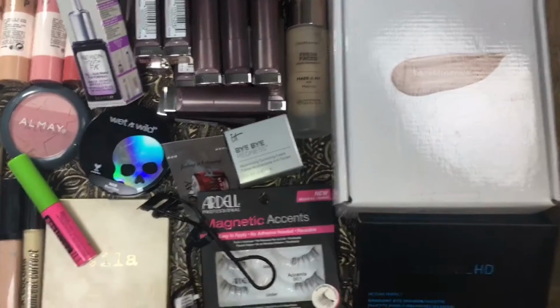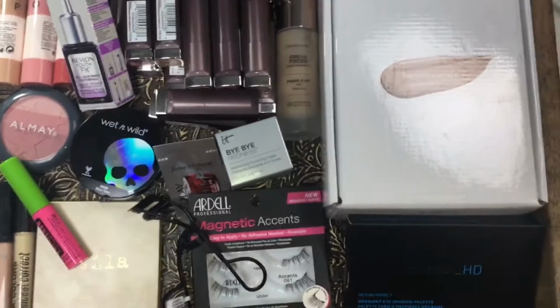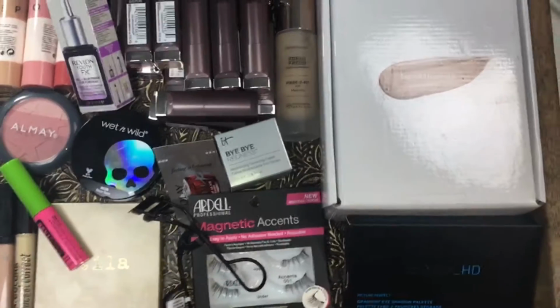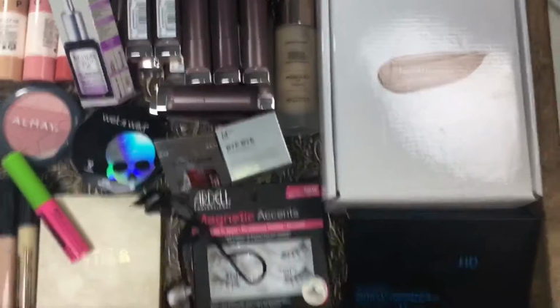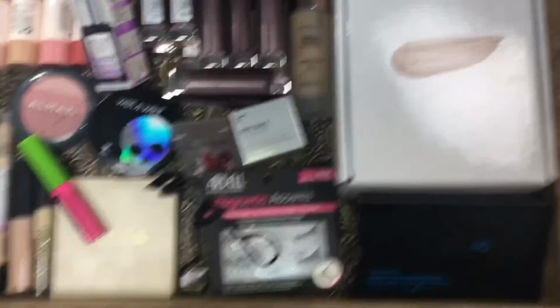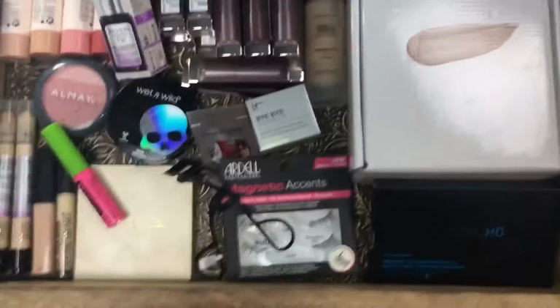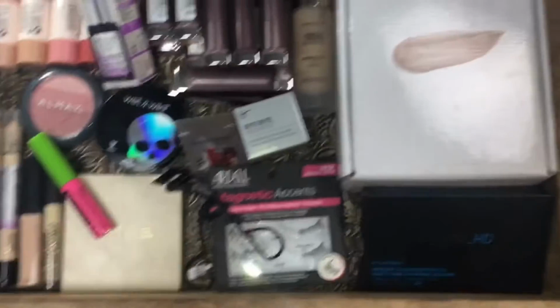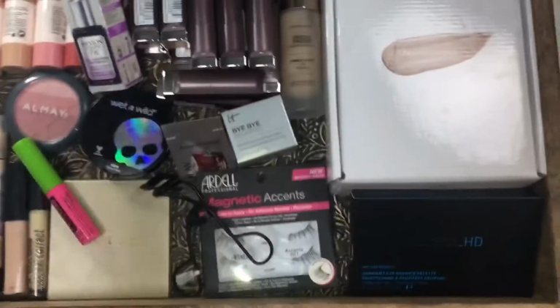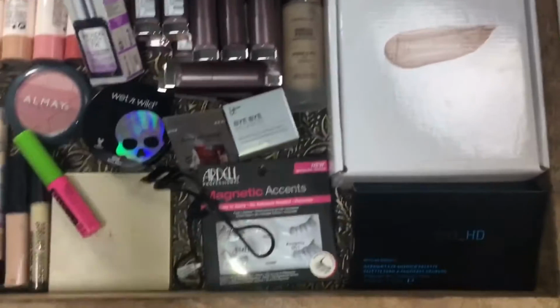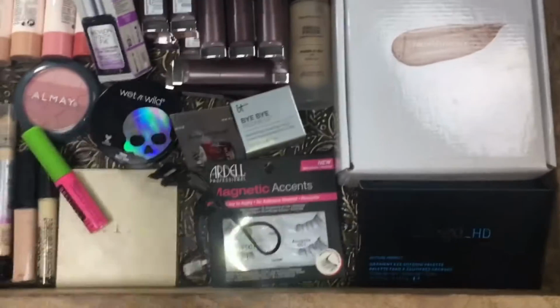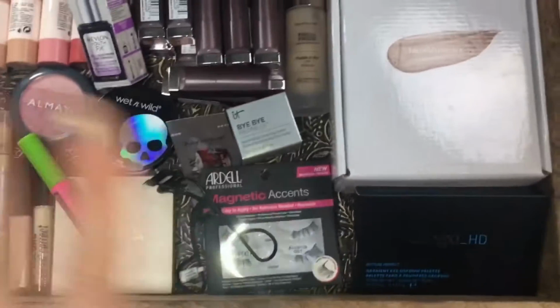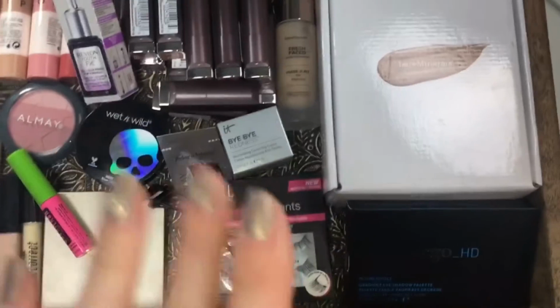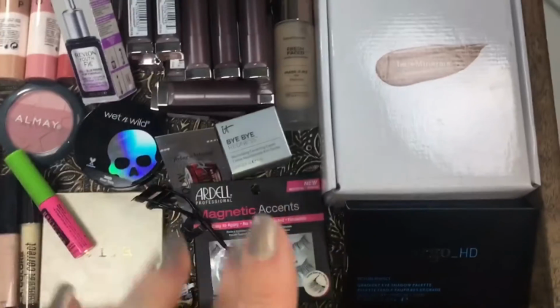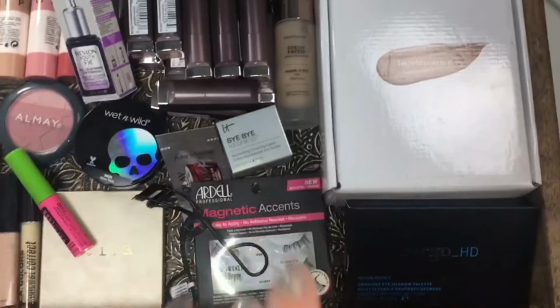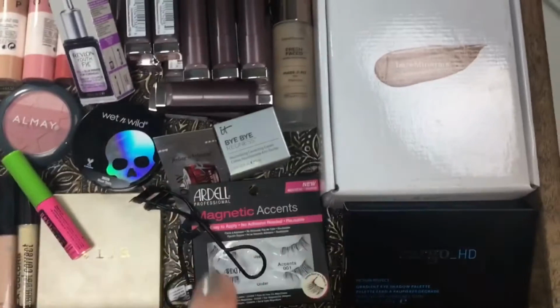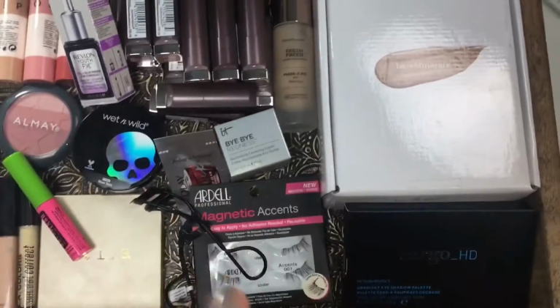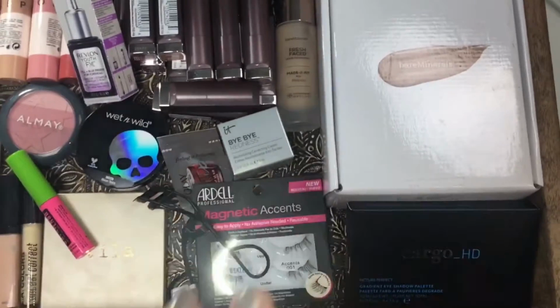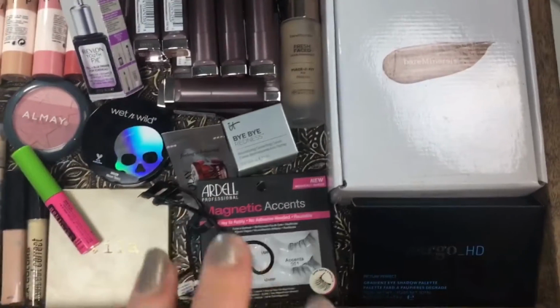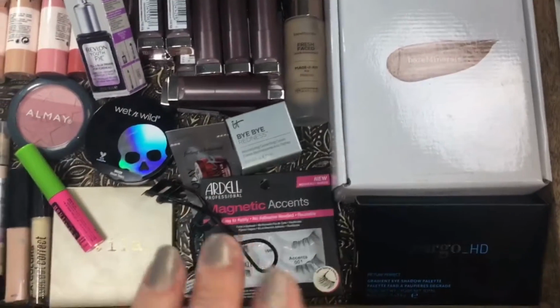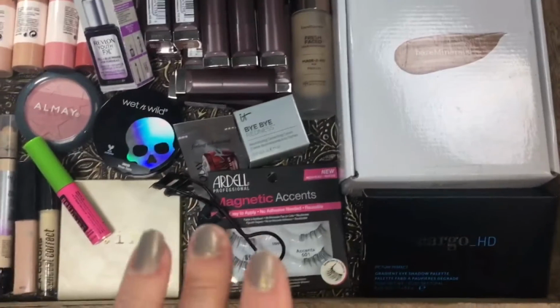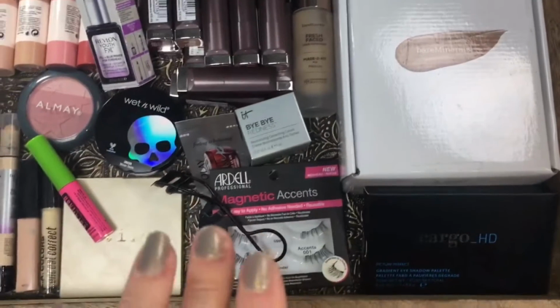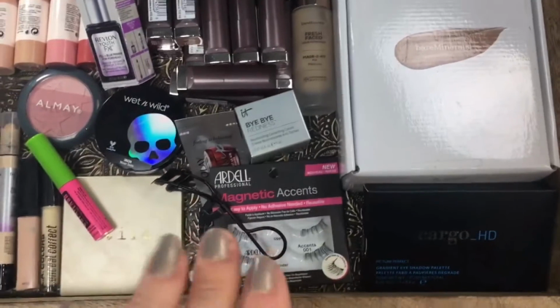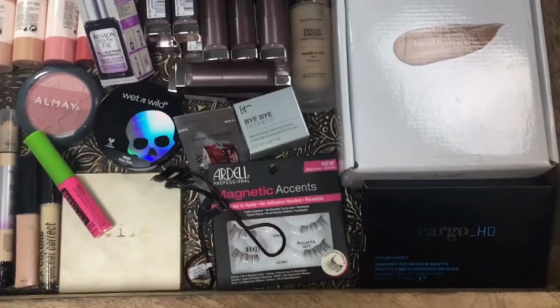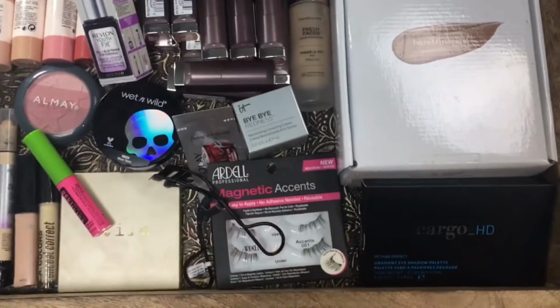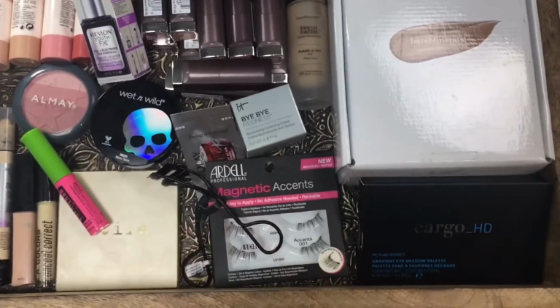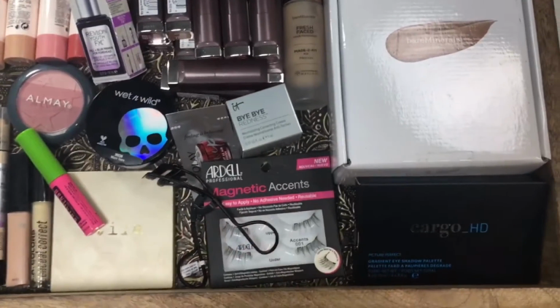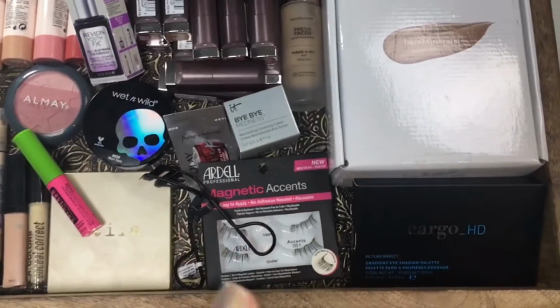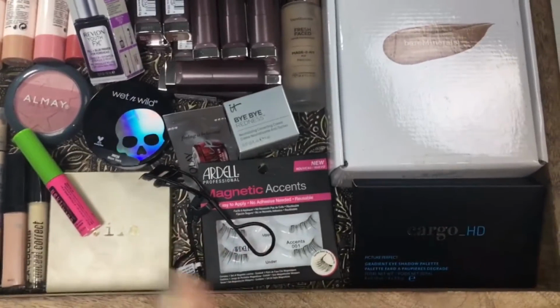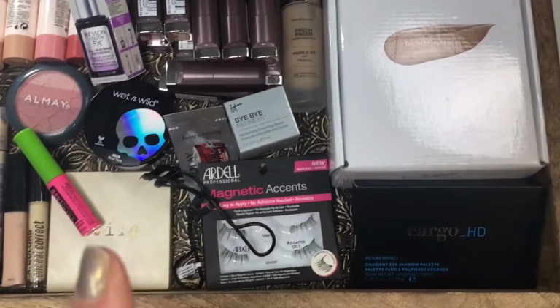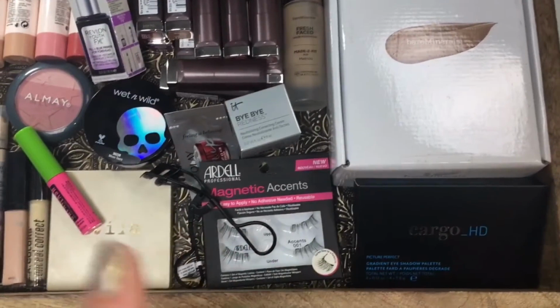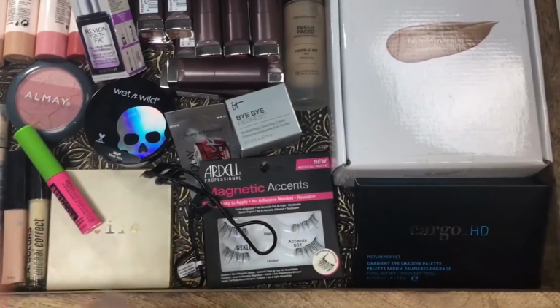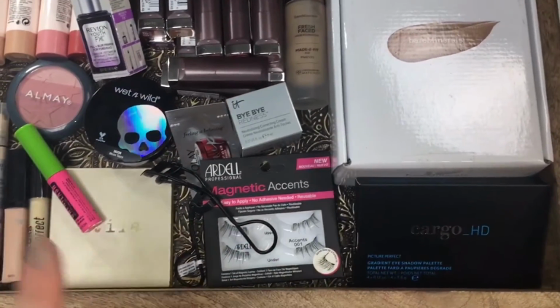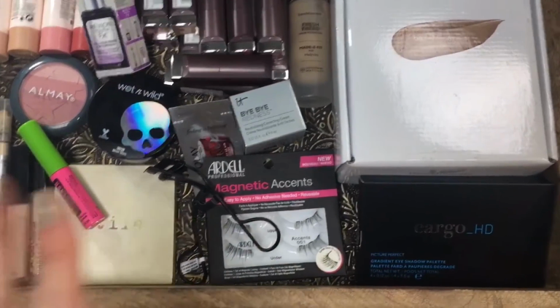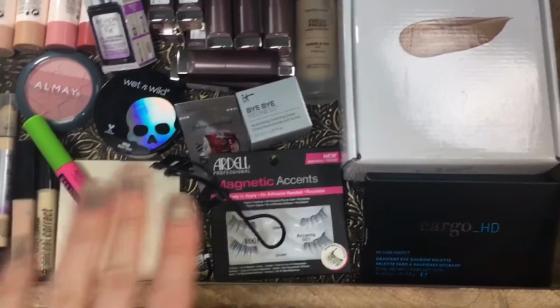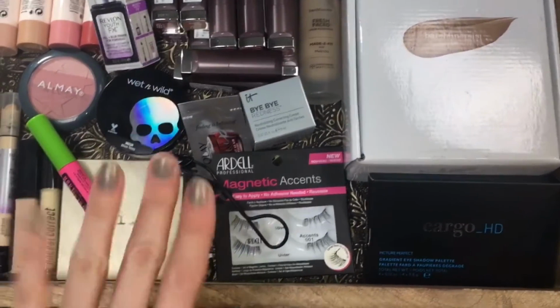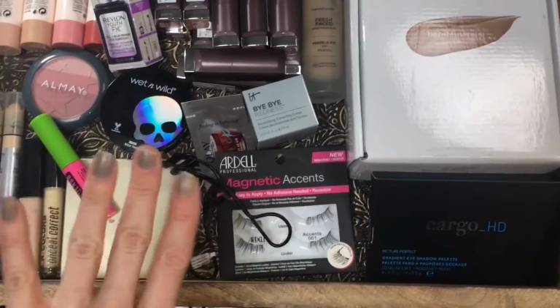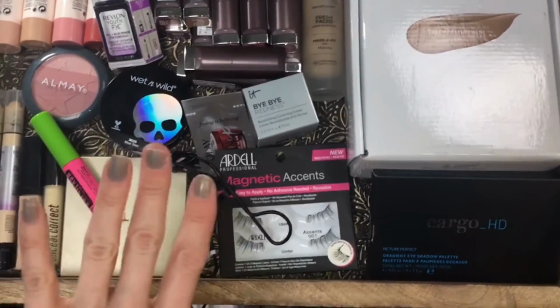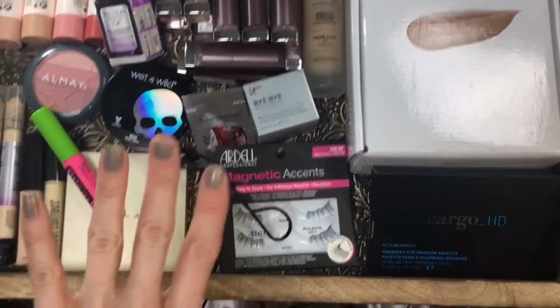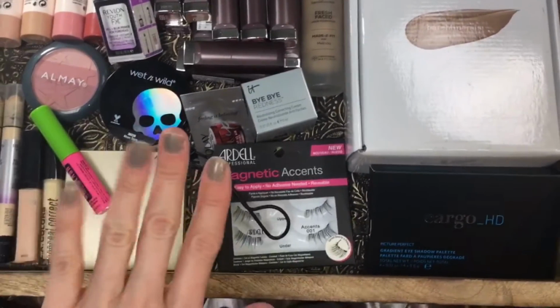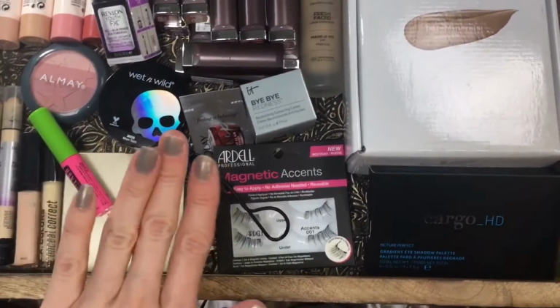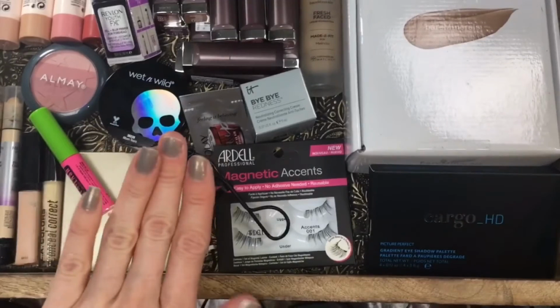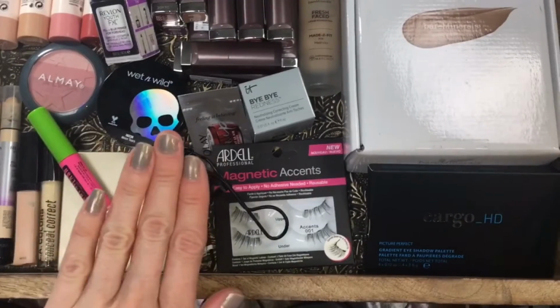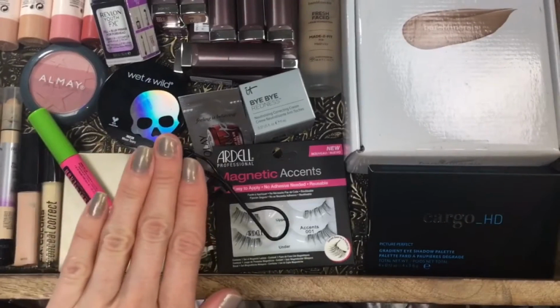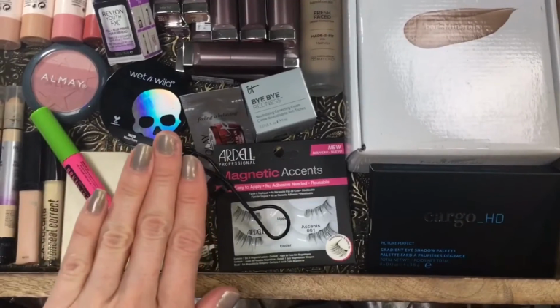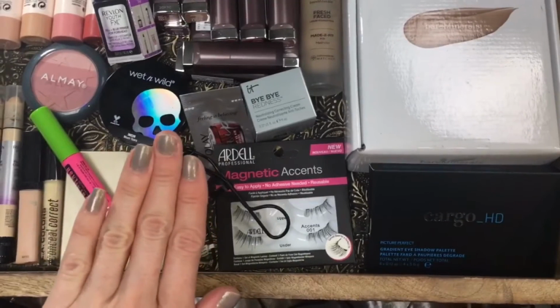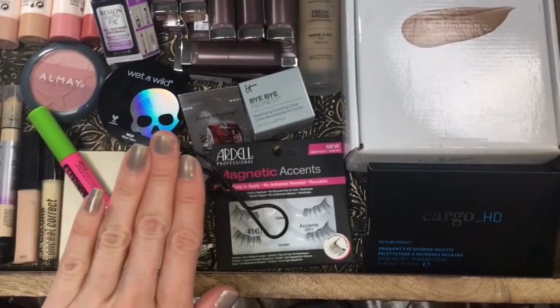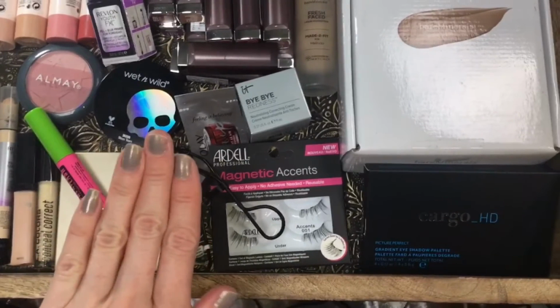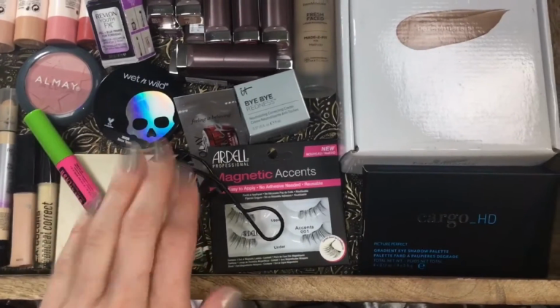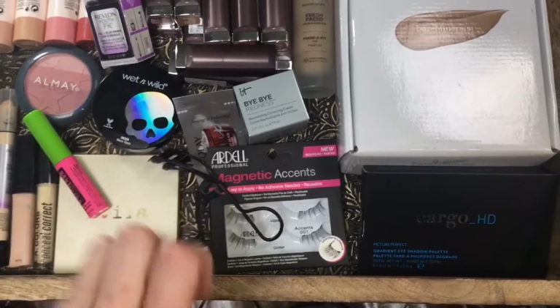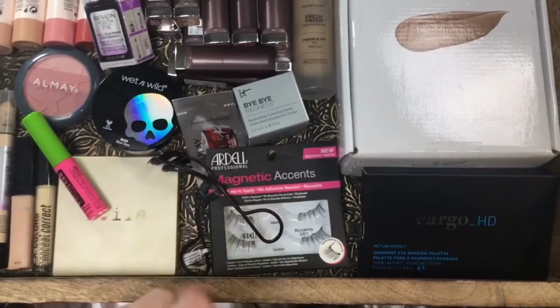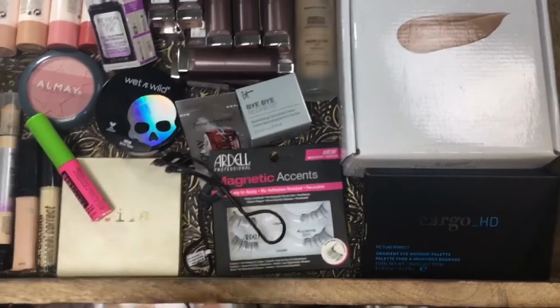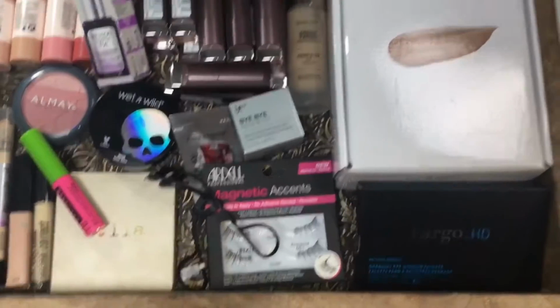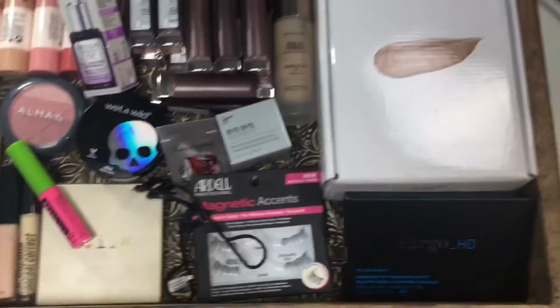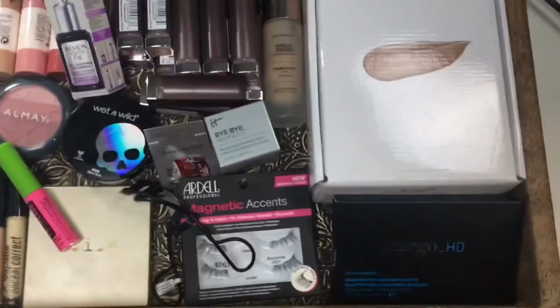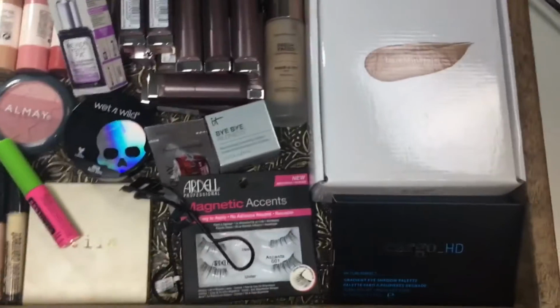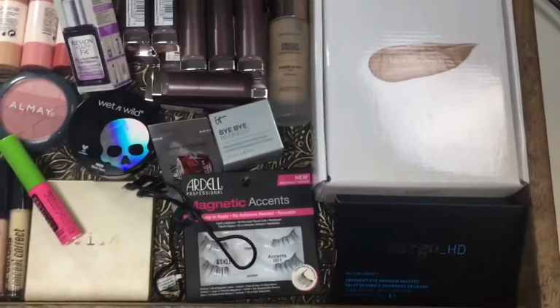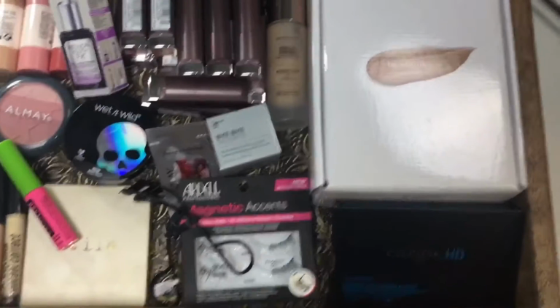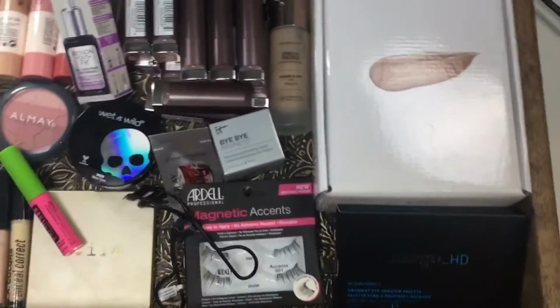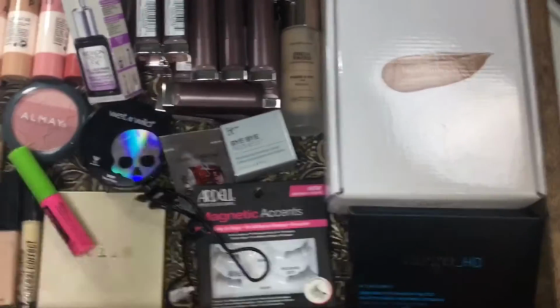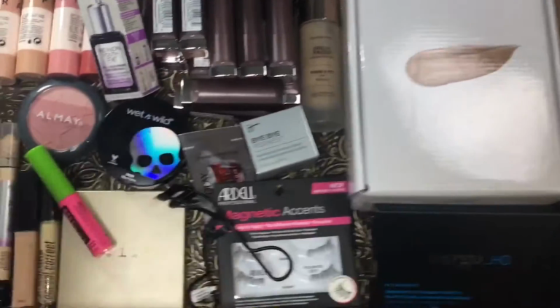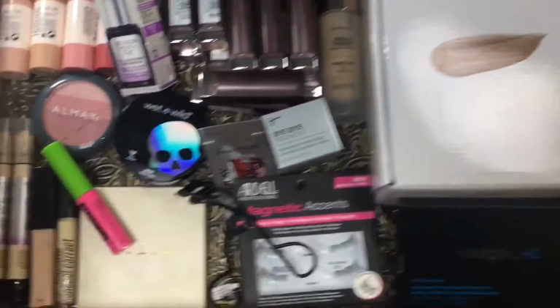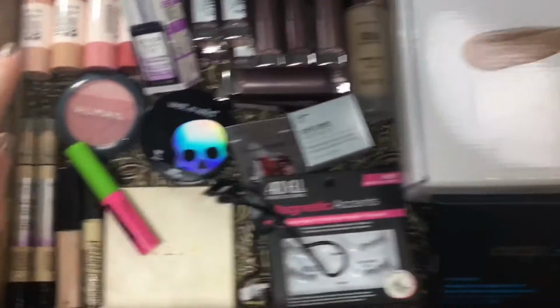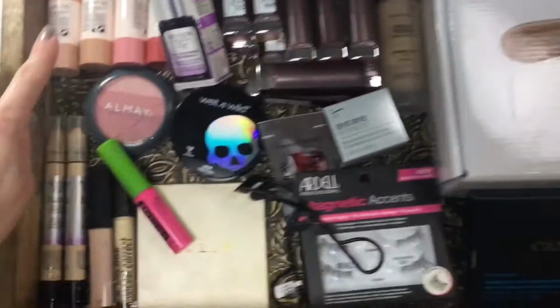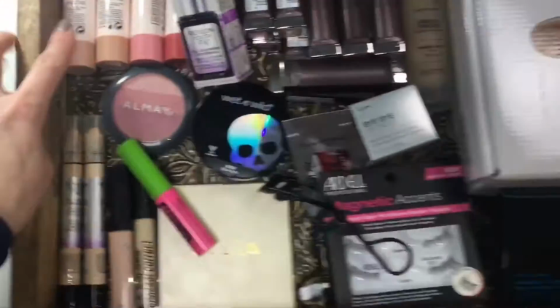Hey guys, so it's time for my wrap-up. These are the products that I've been trying for the last several weeks and I wanted to give you my thoughts.